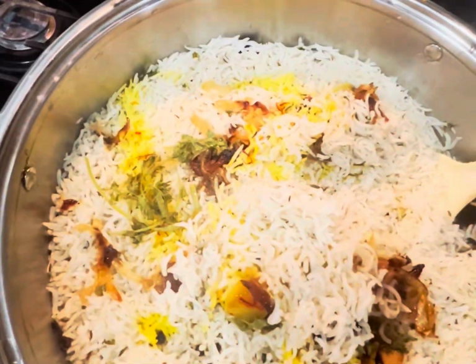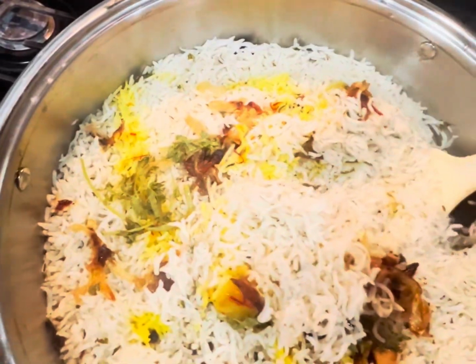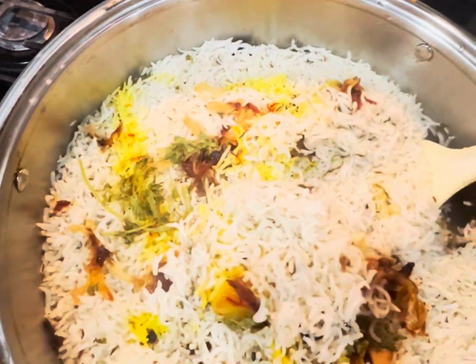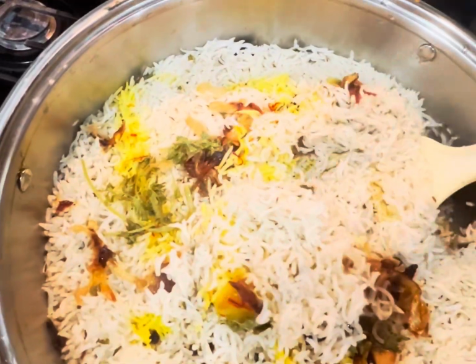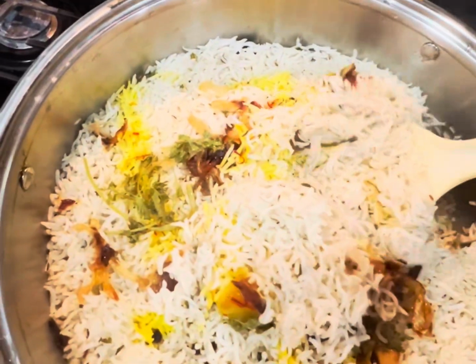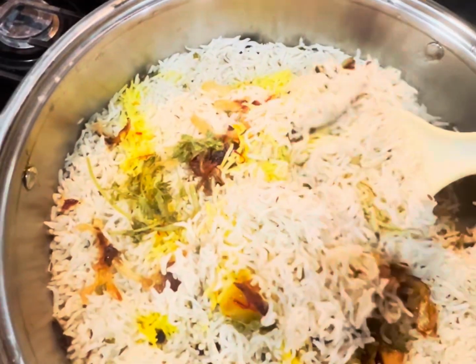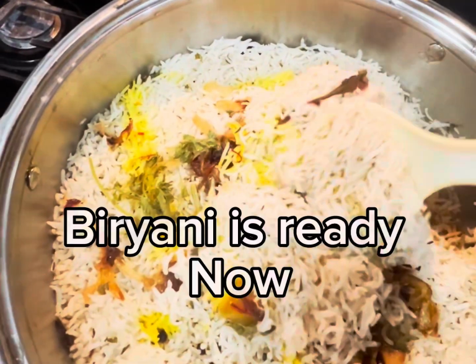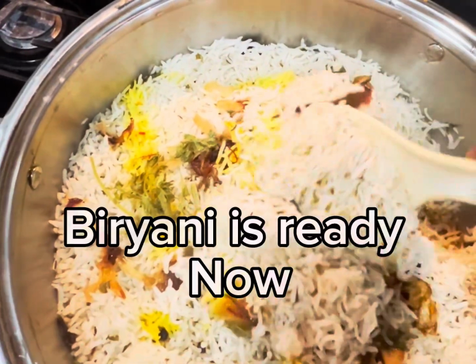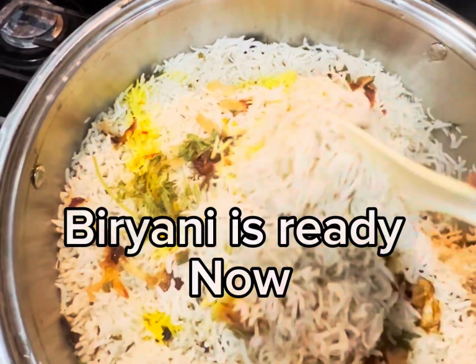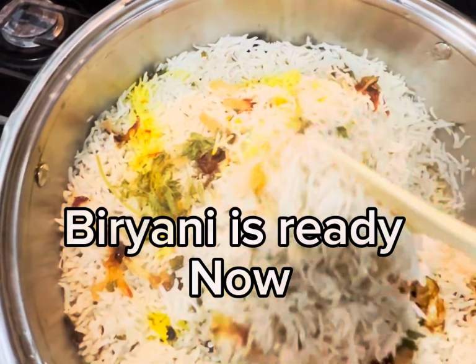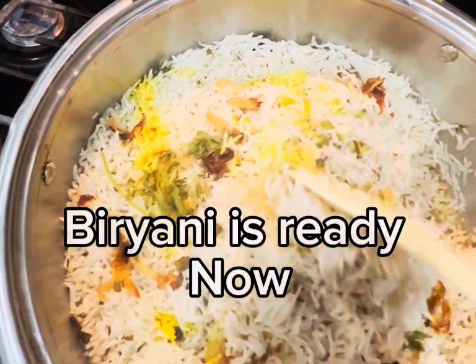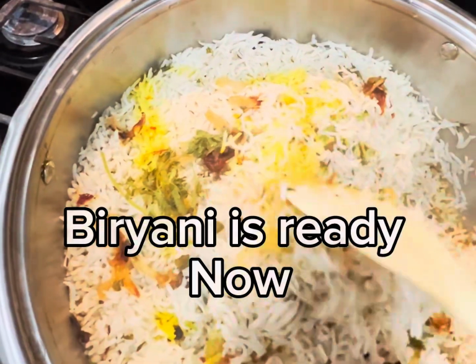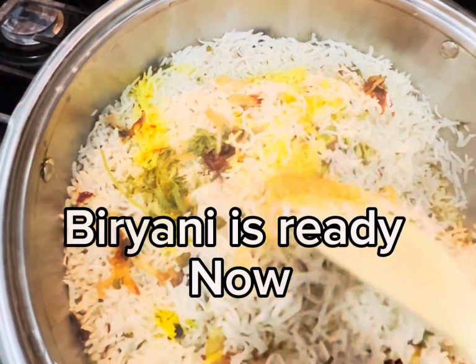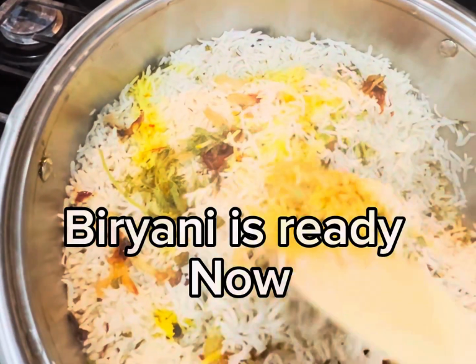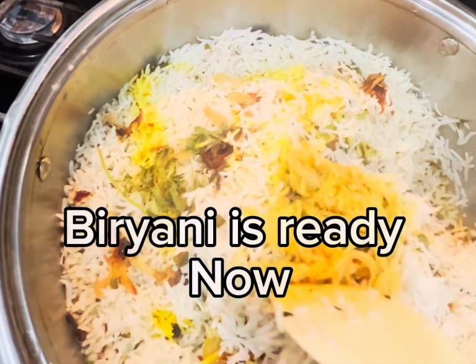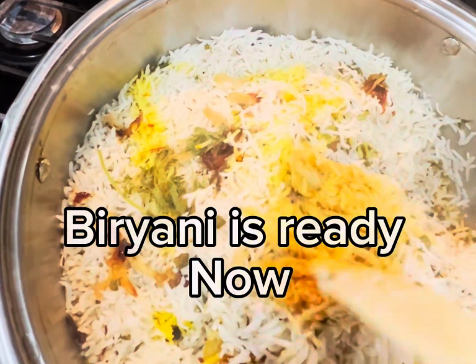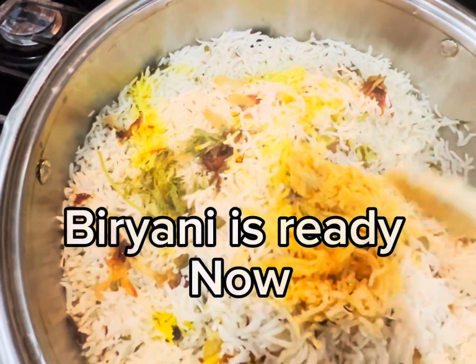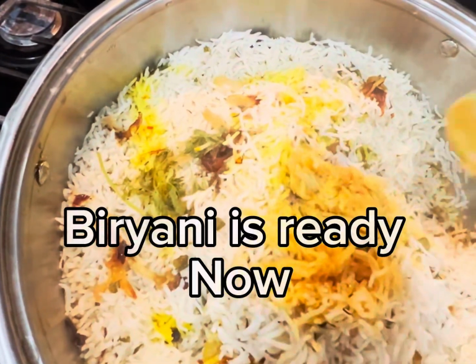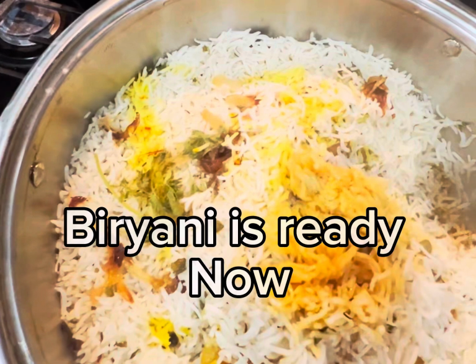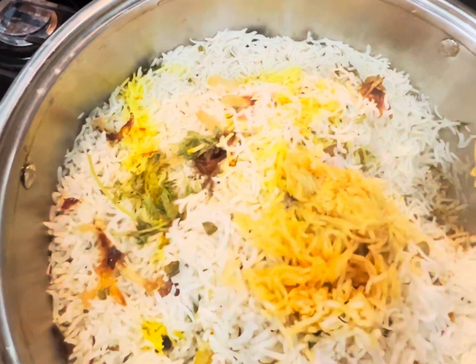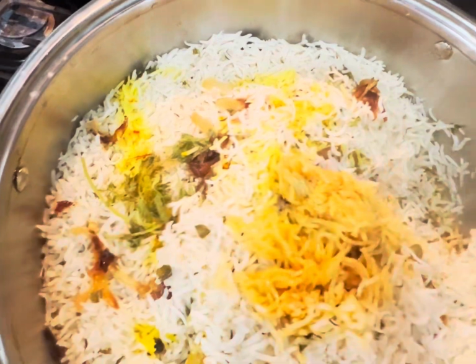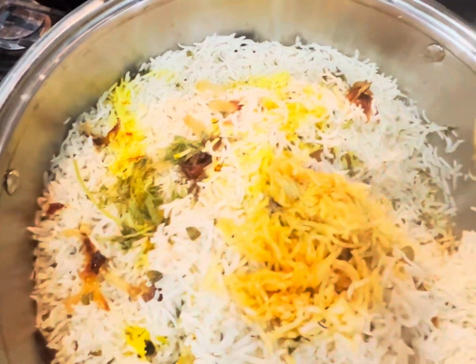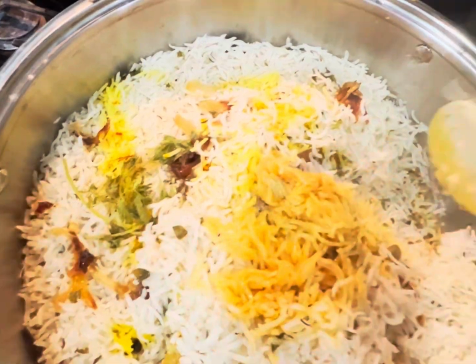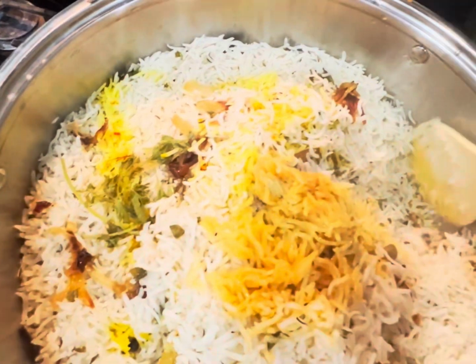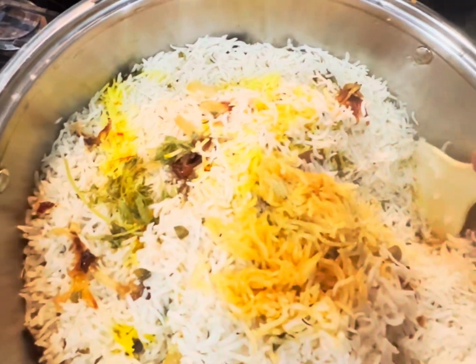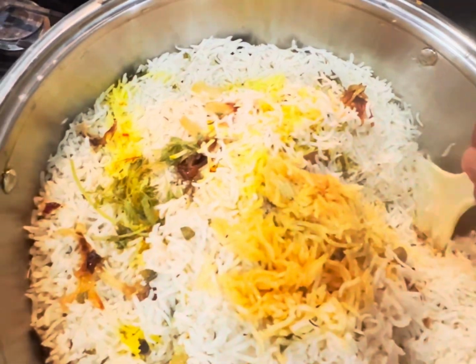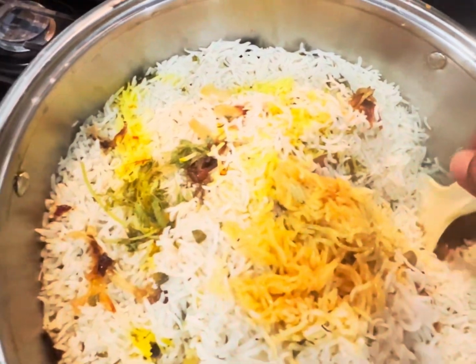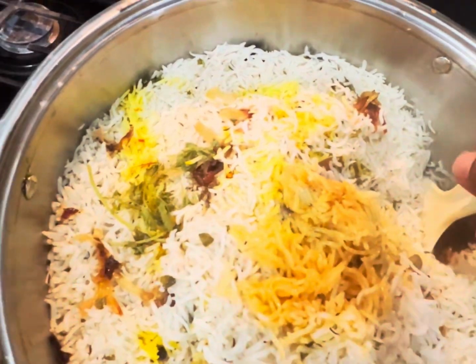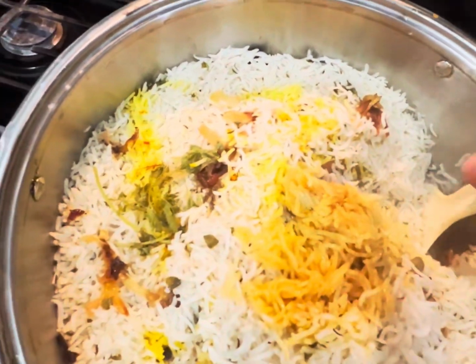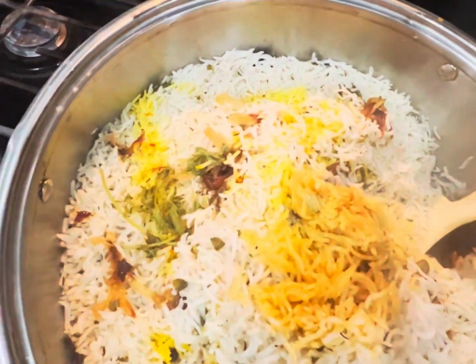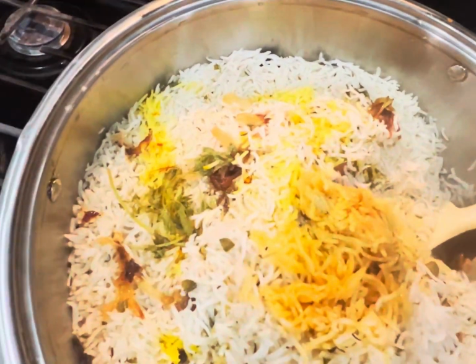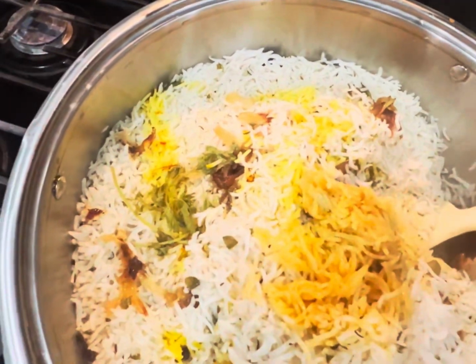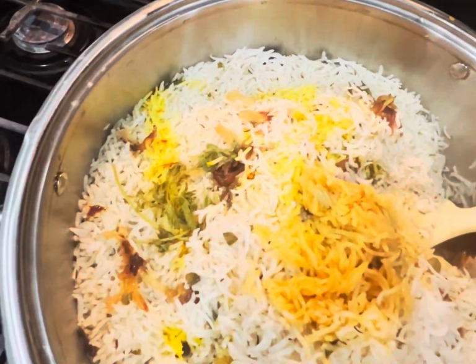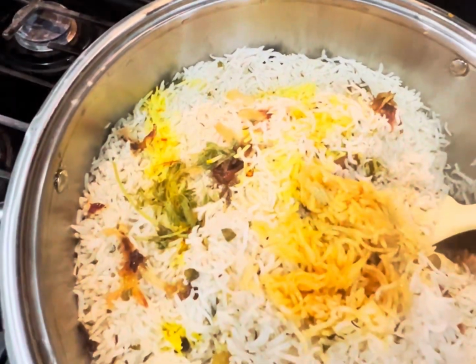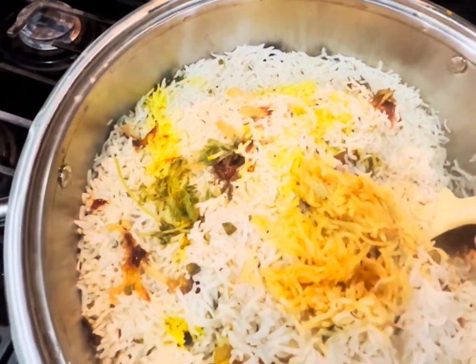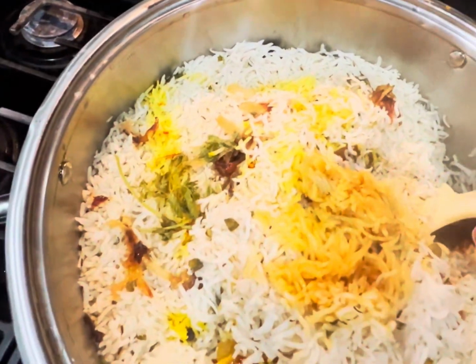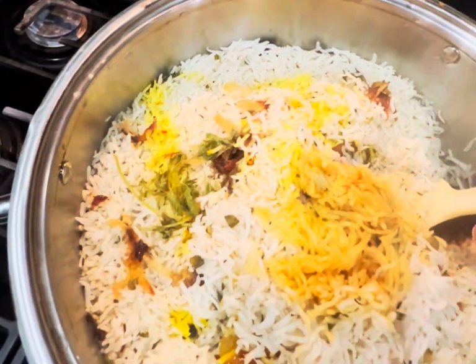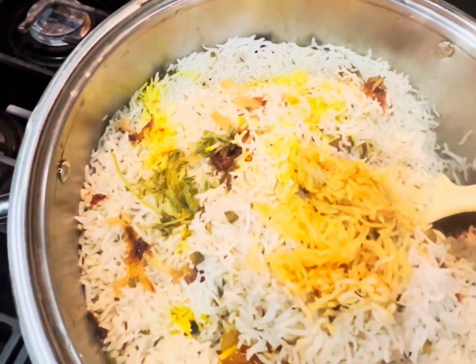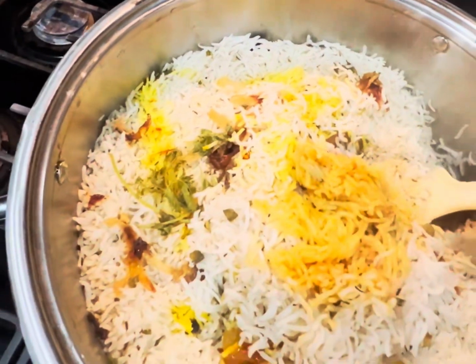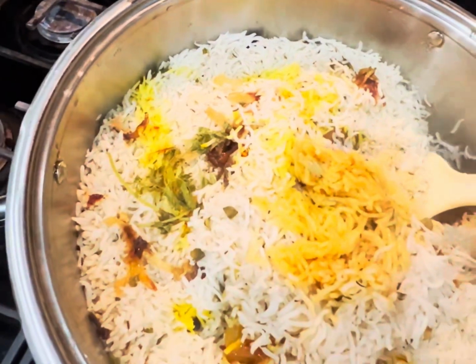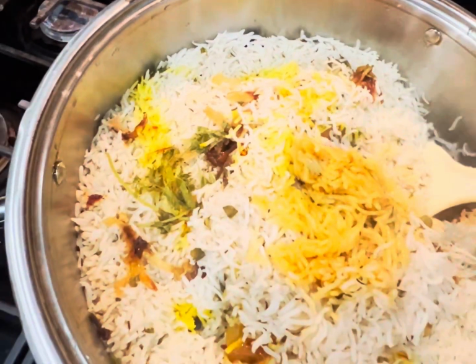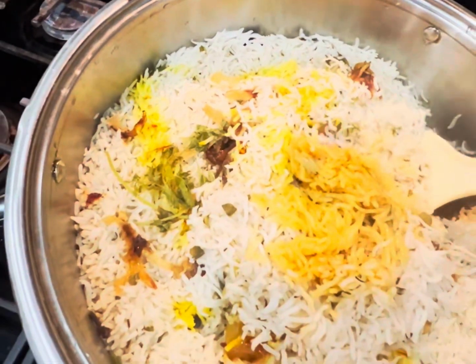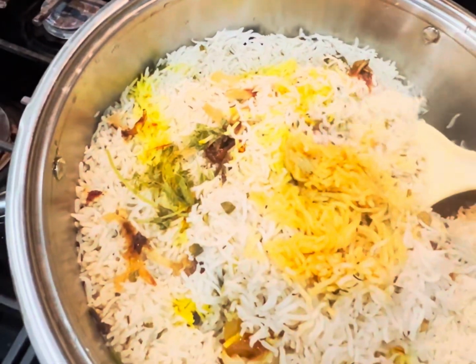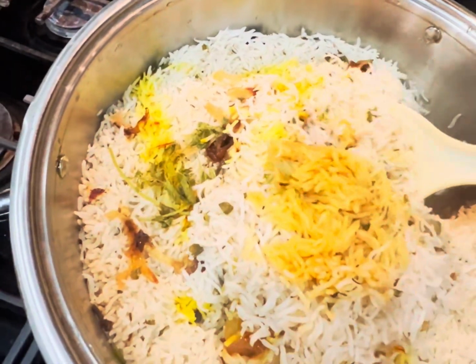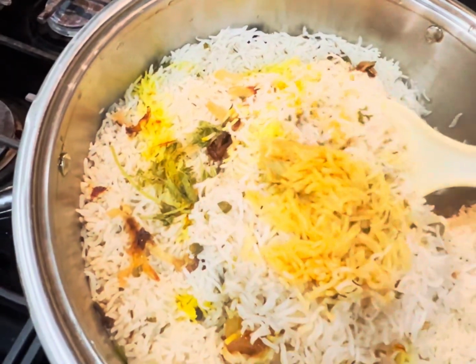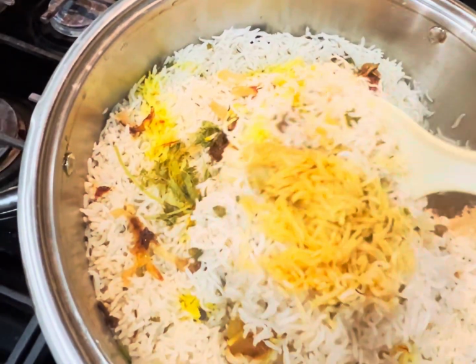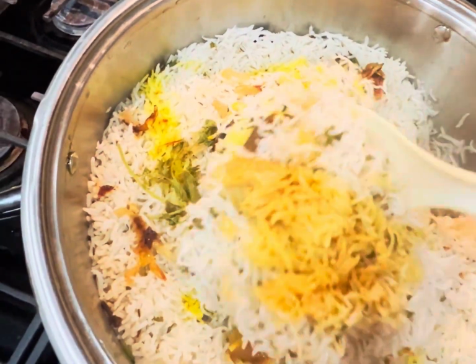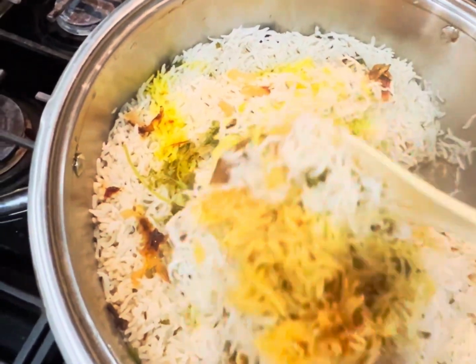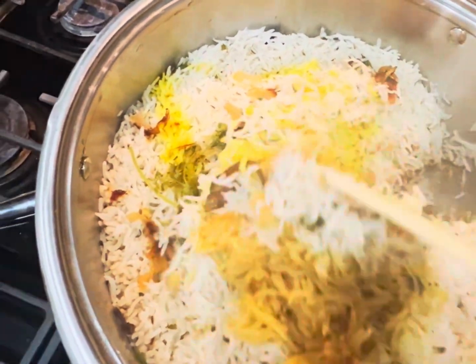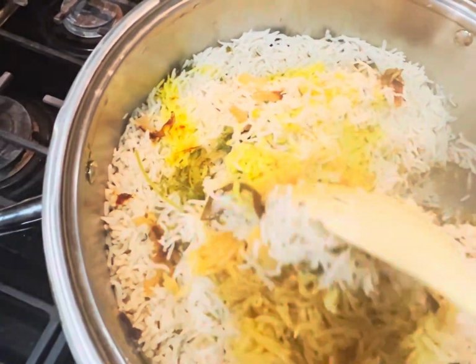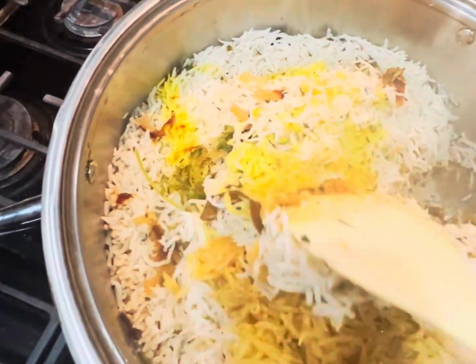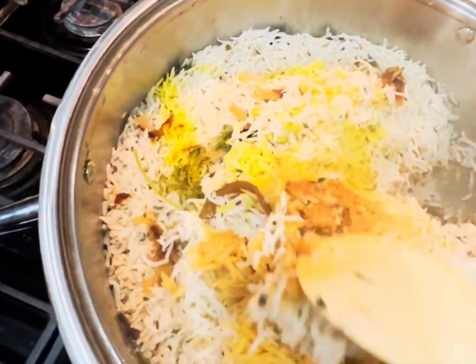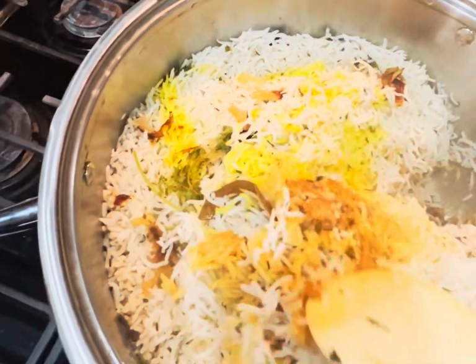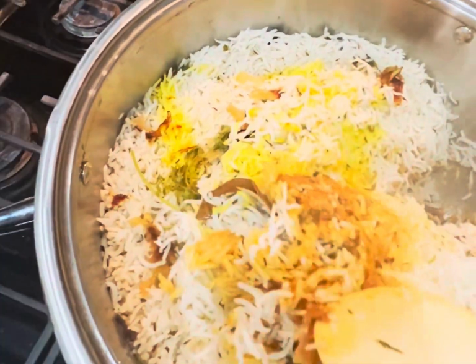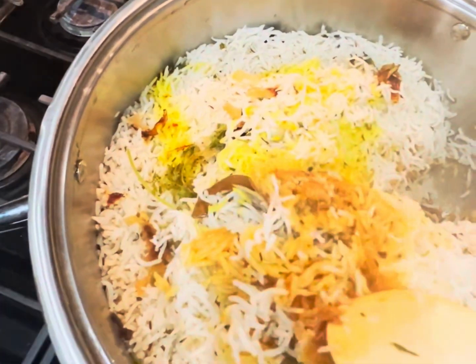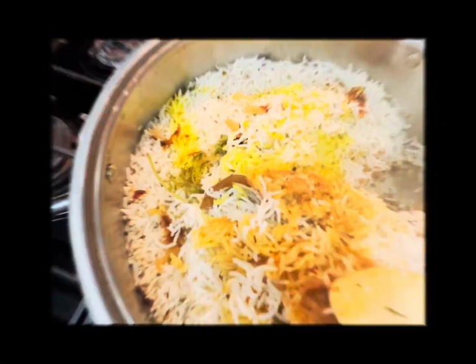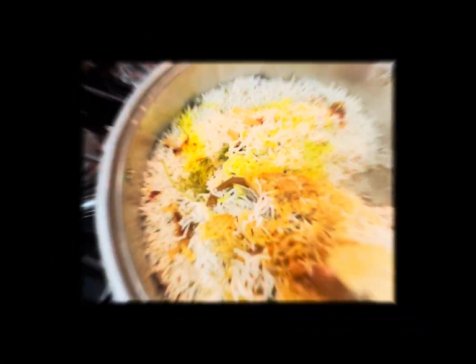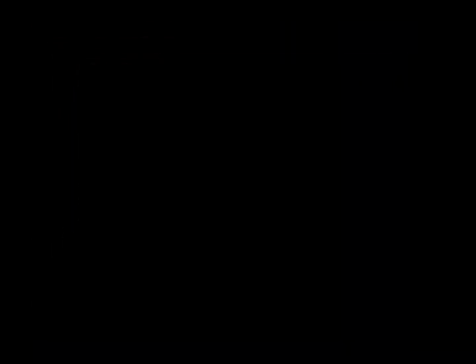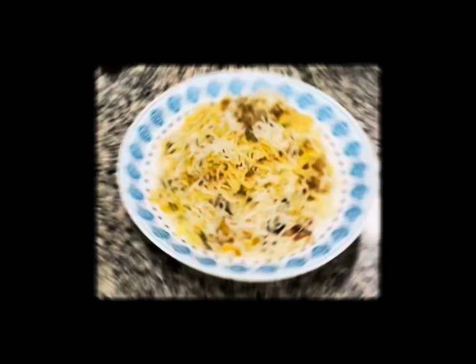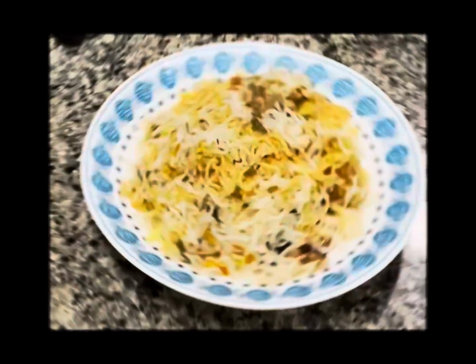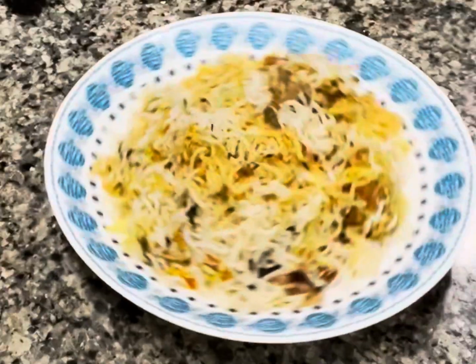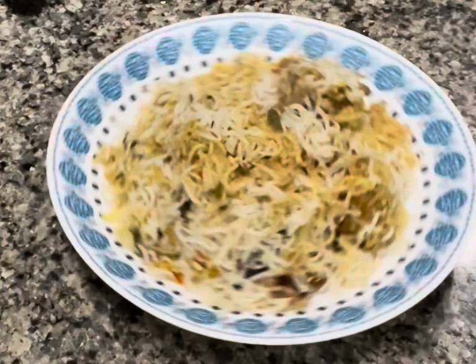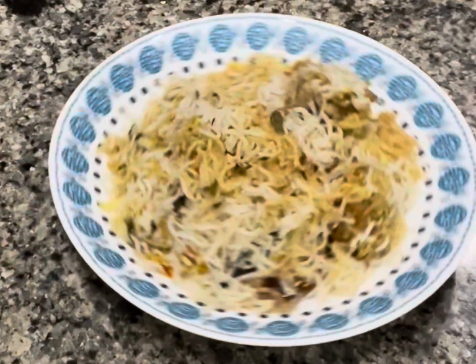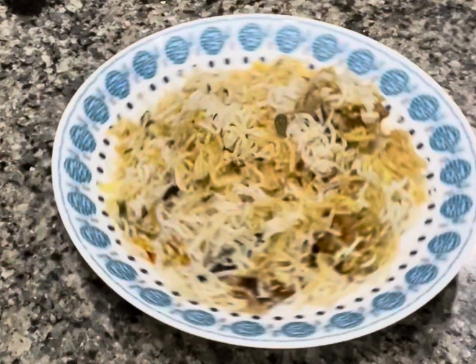Biryani is ready now. Enjoy your biryani.